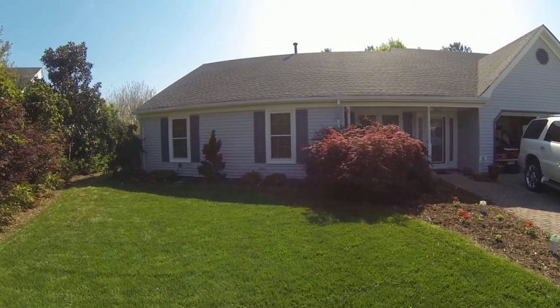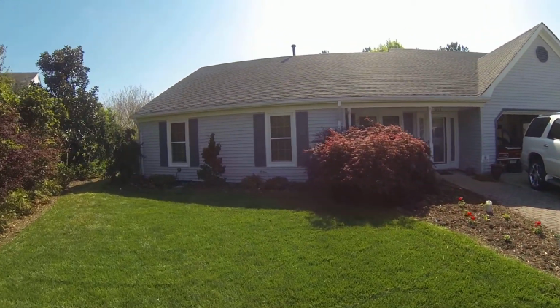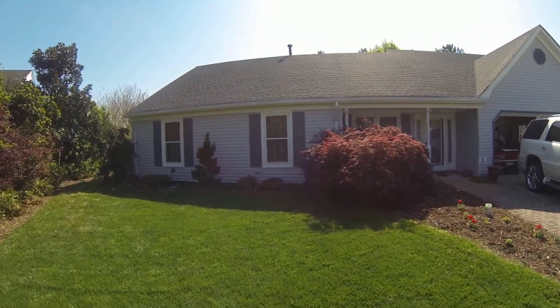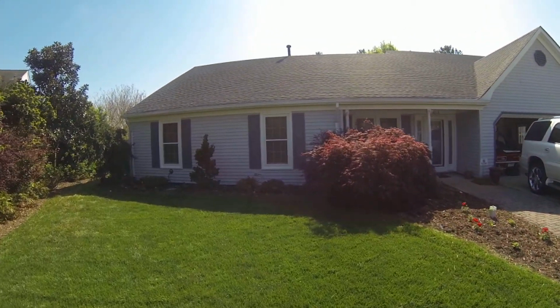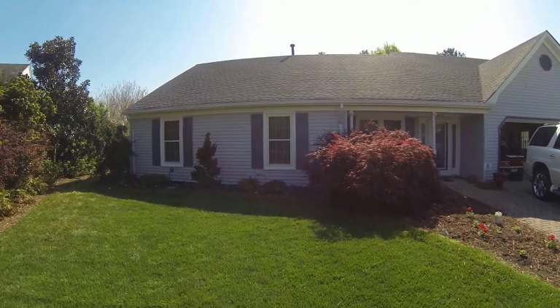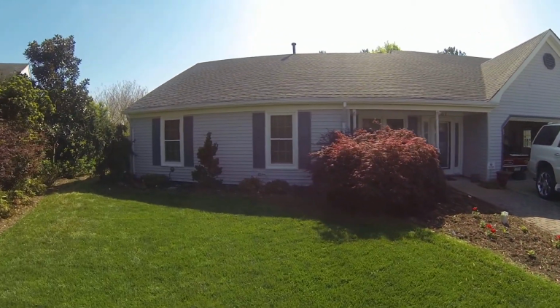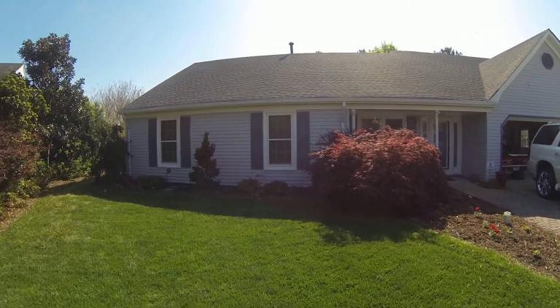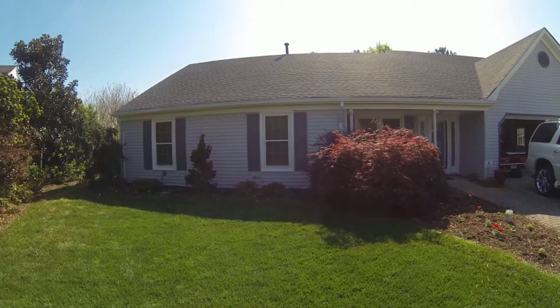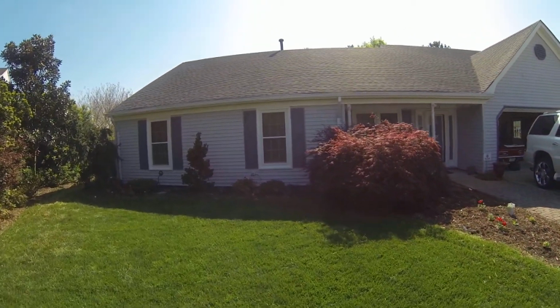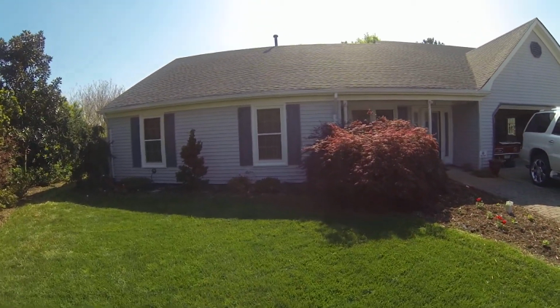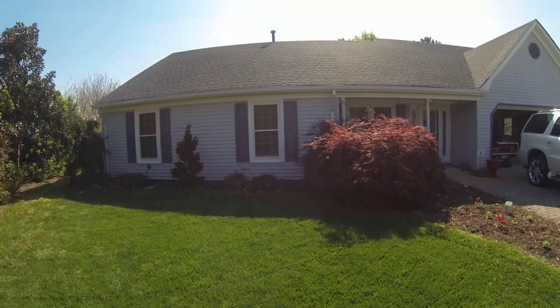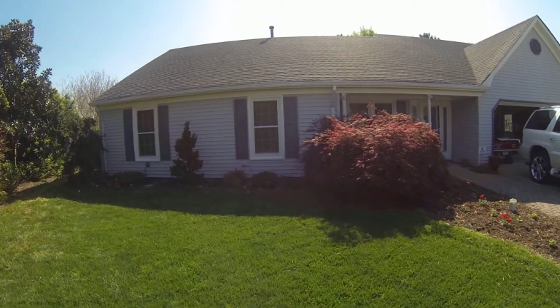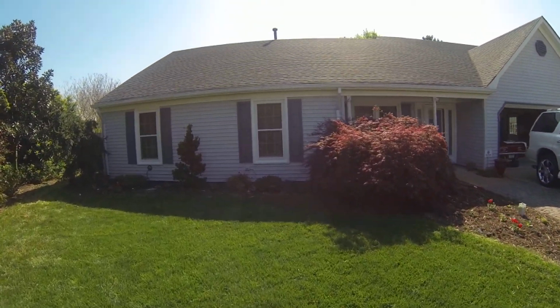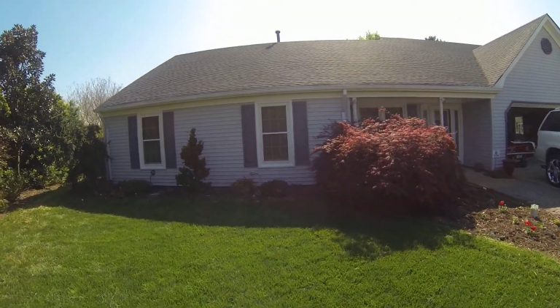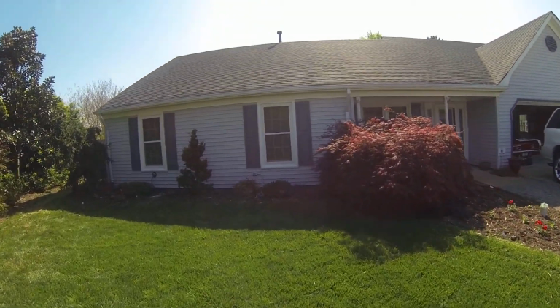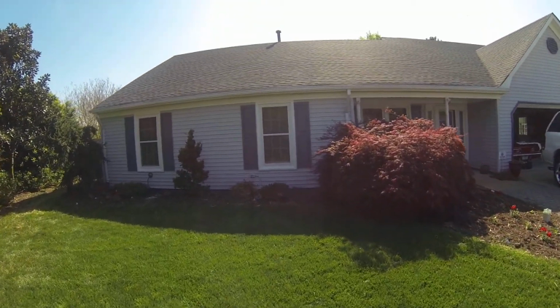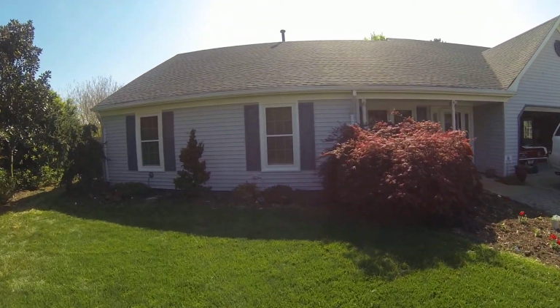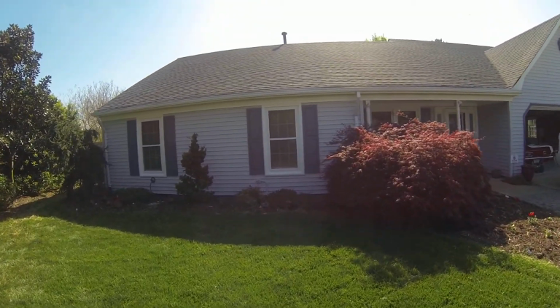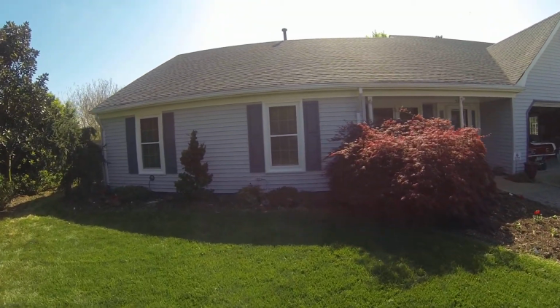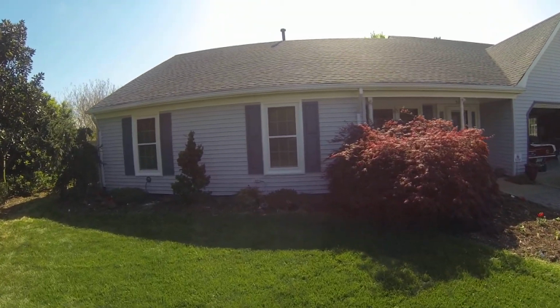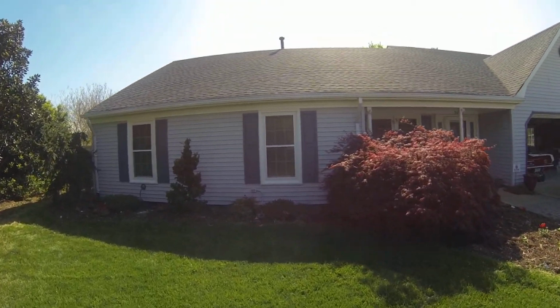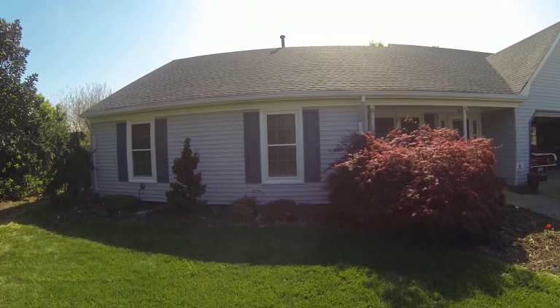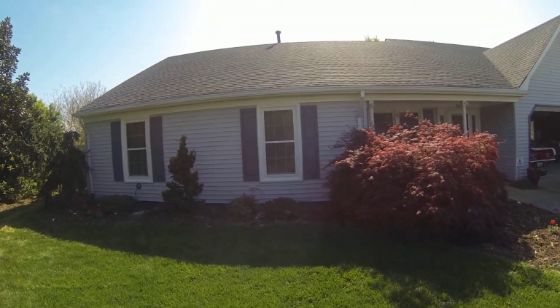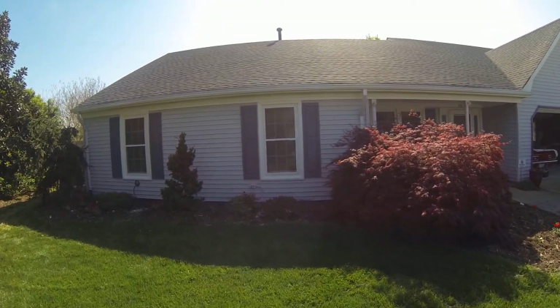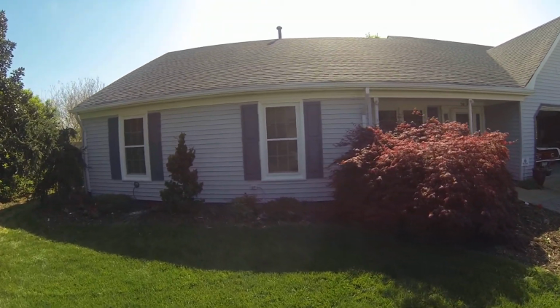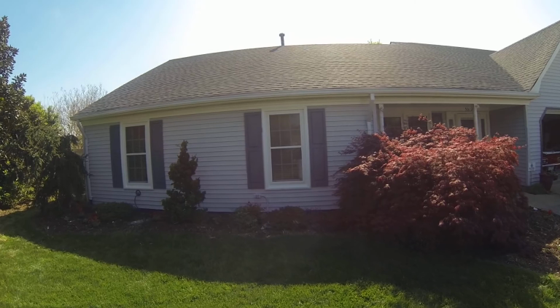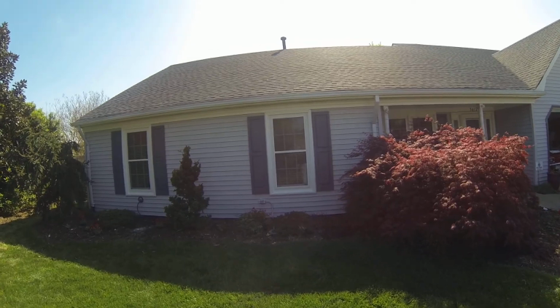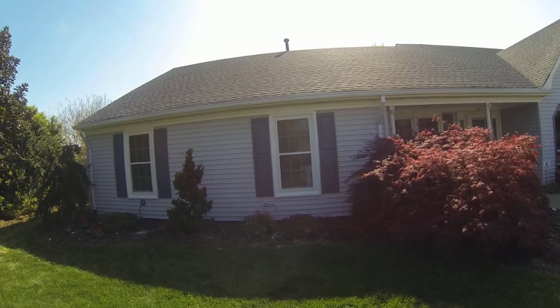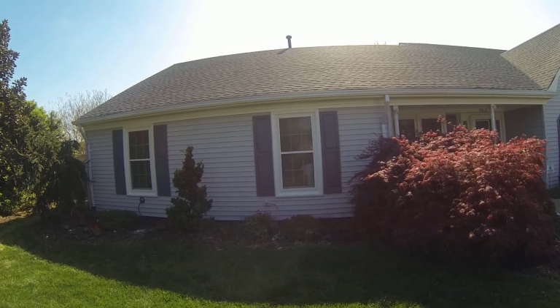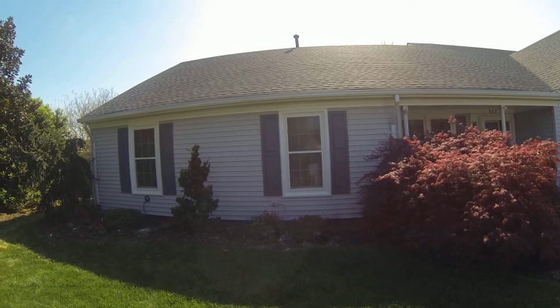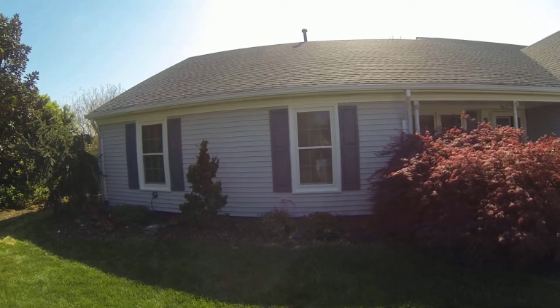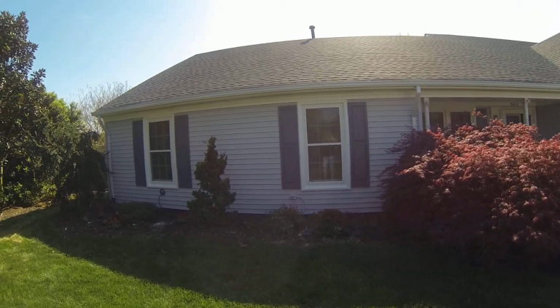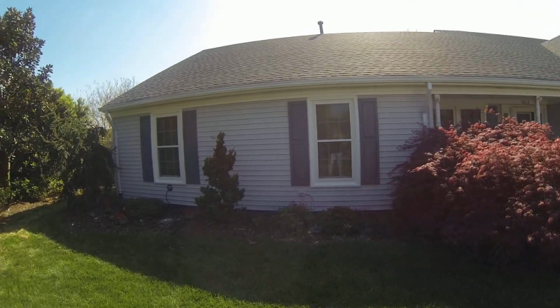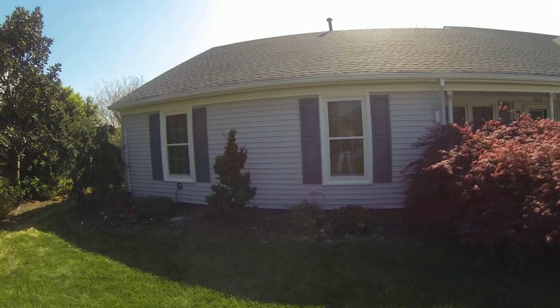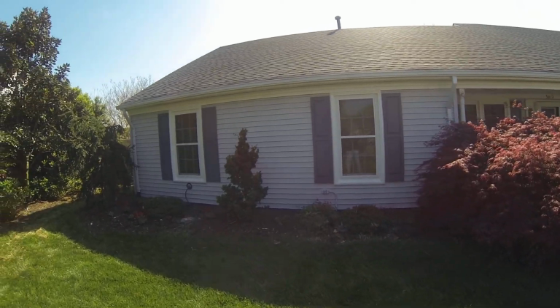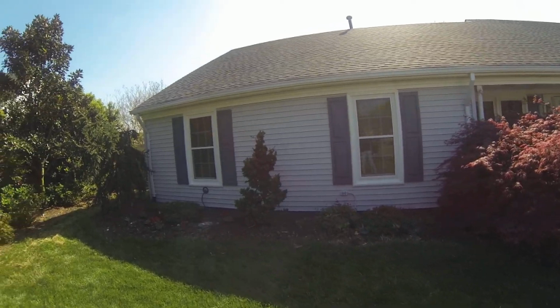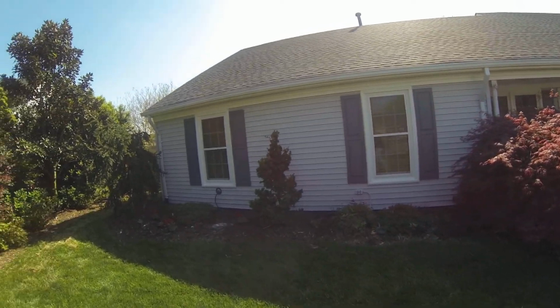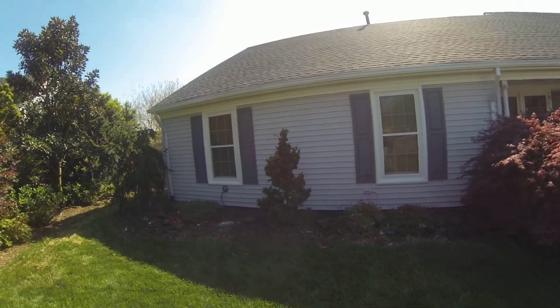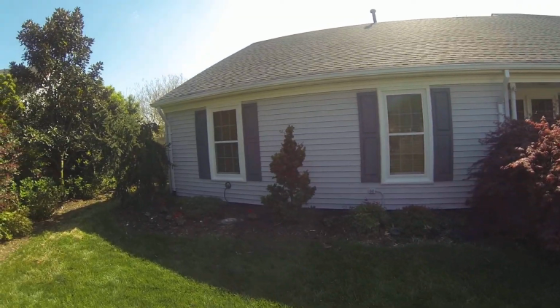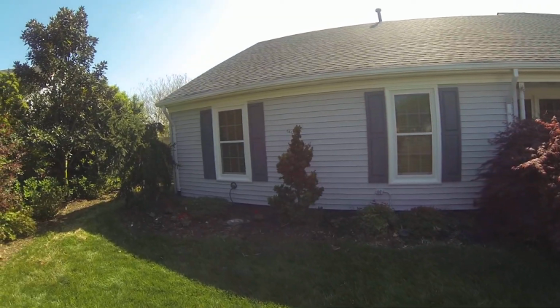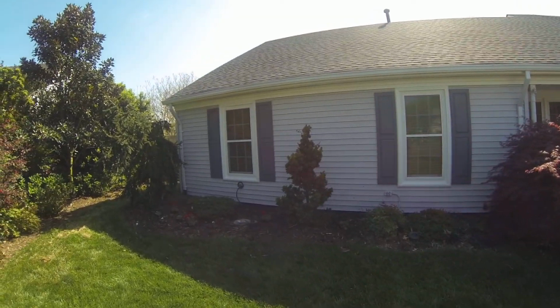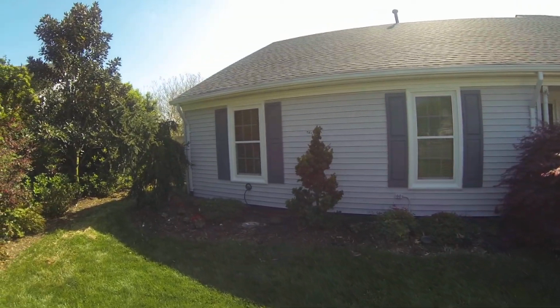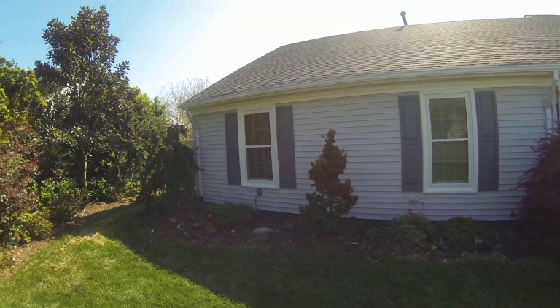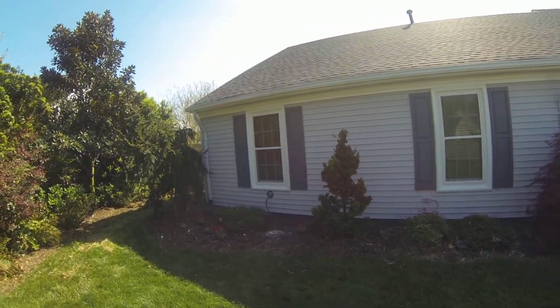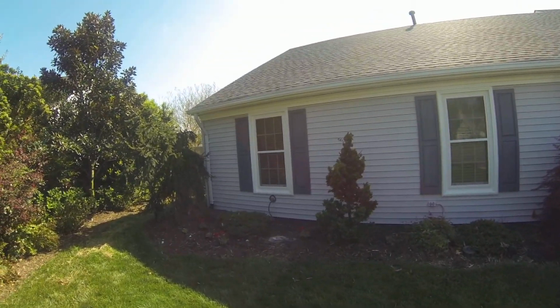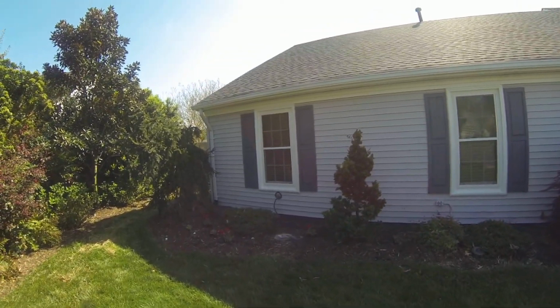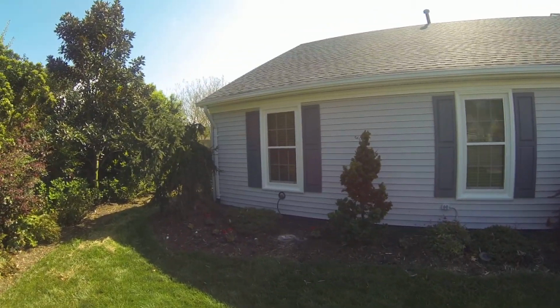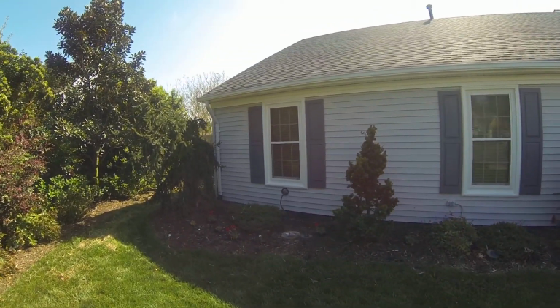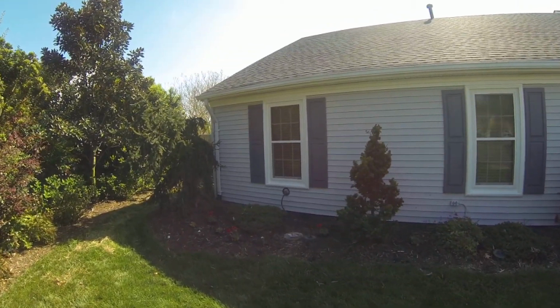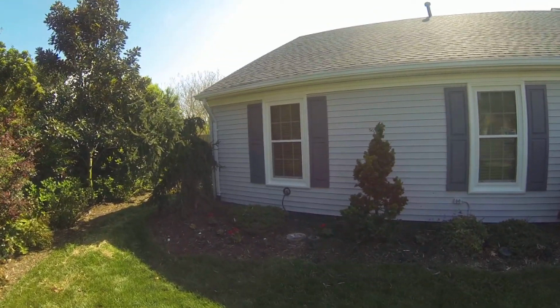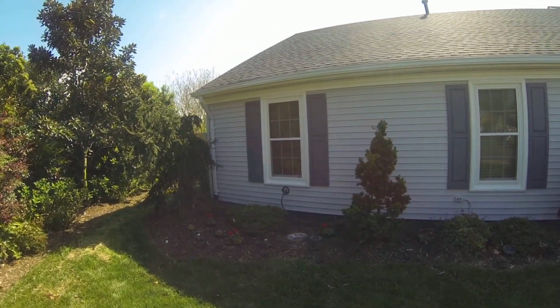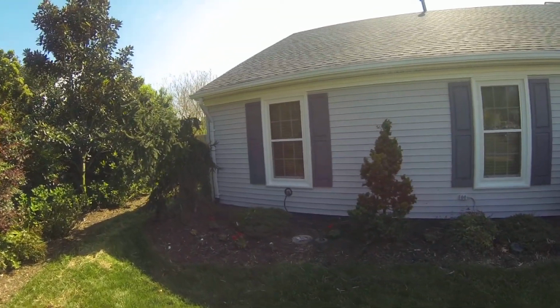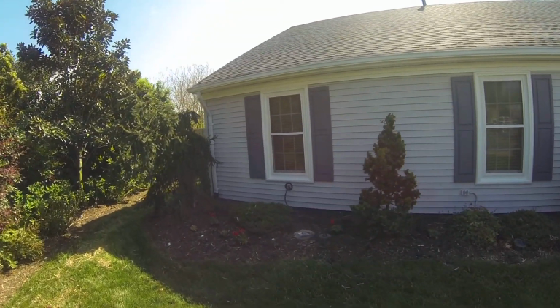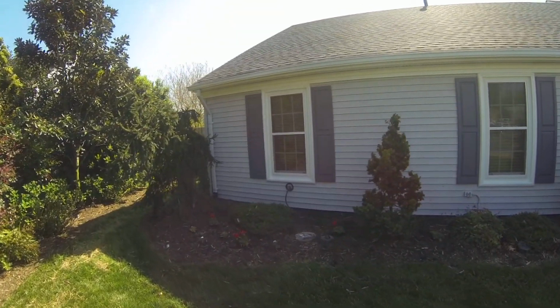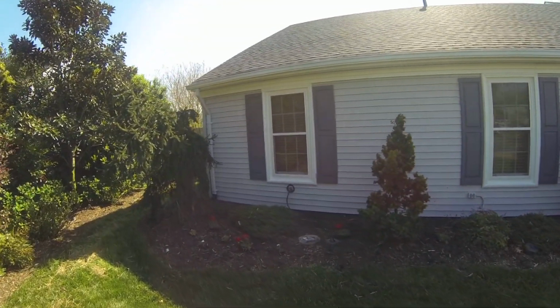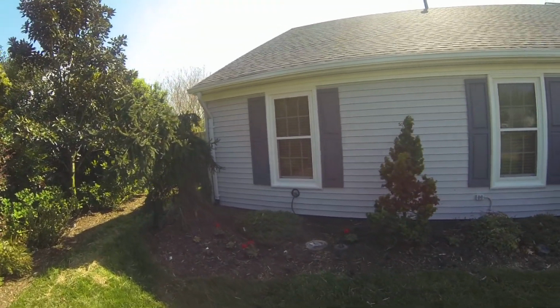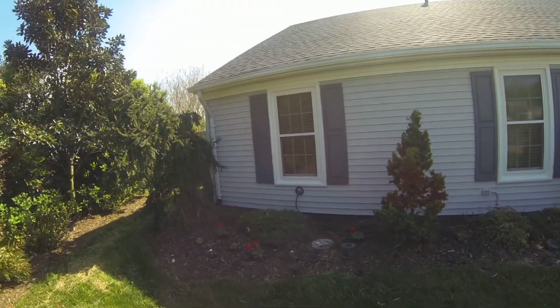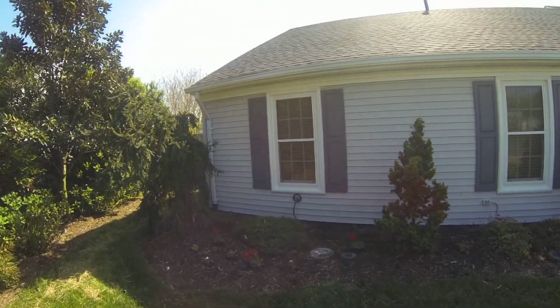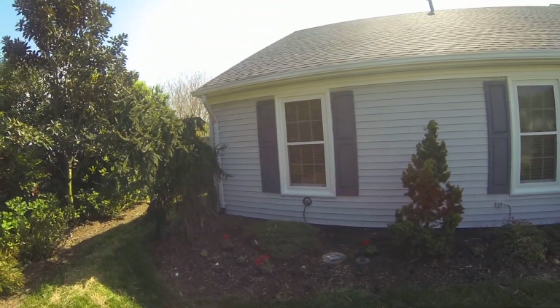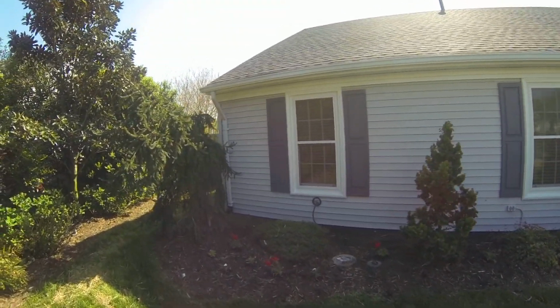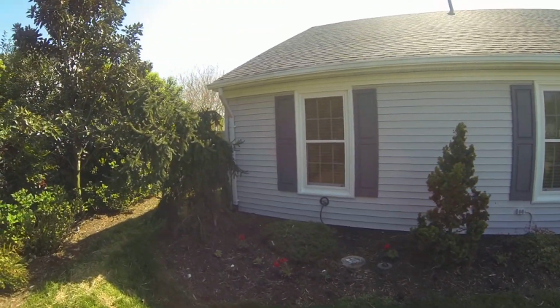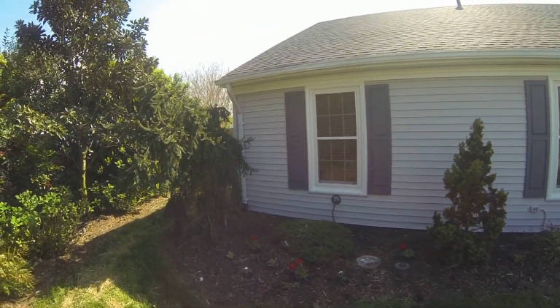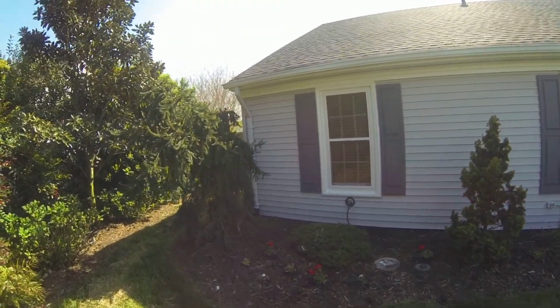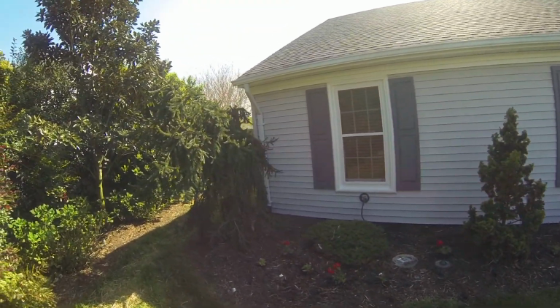New windows. Windows are doing good. You can tell they're better because when you're inside it's quieter.